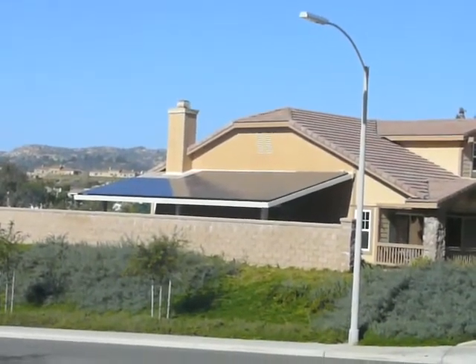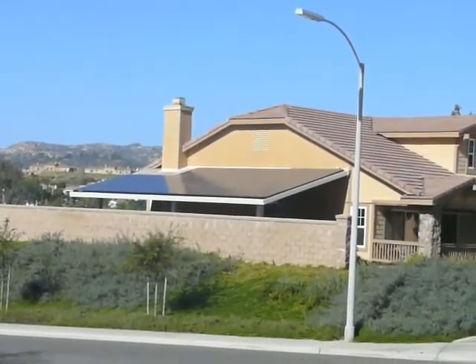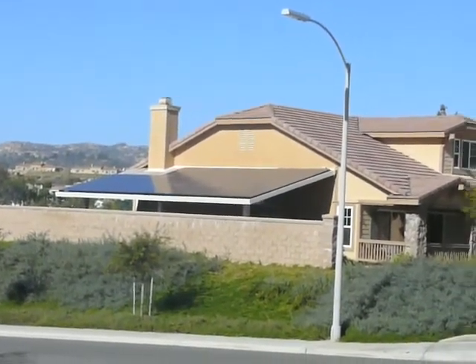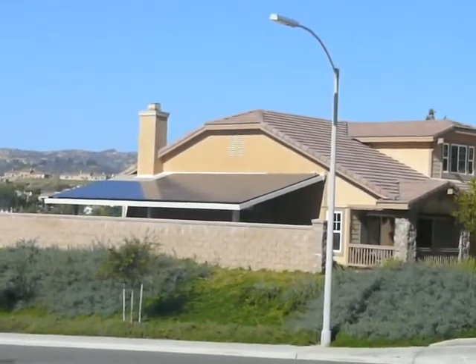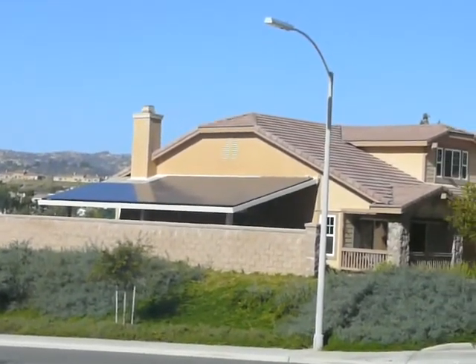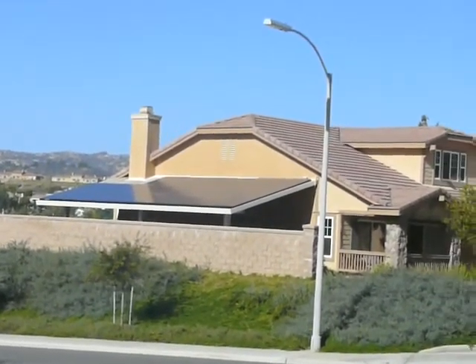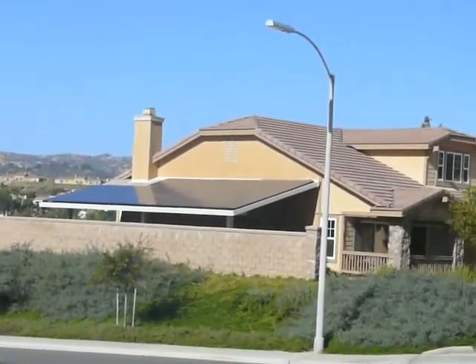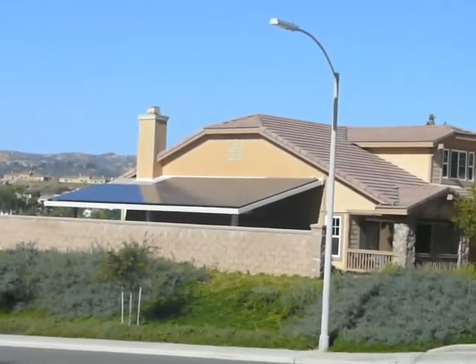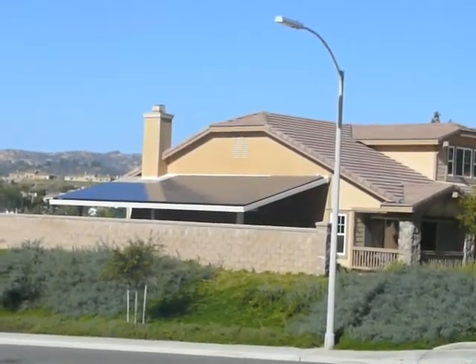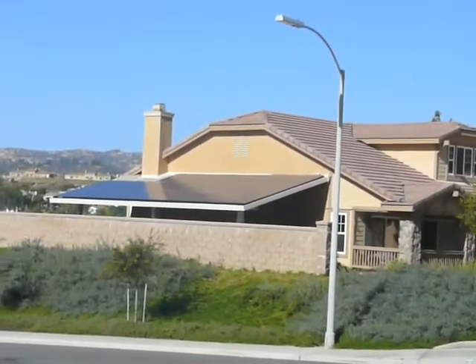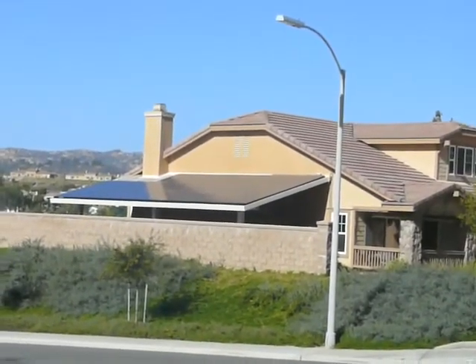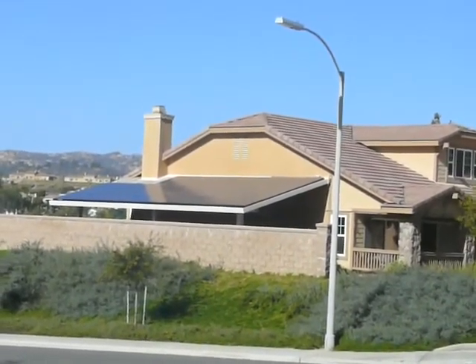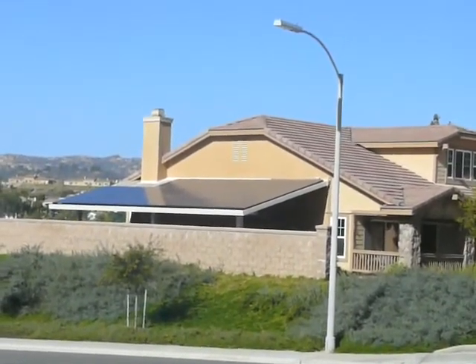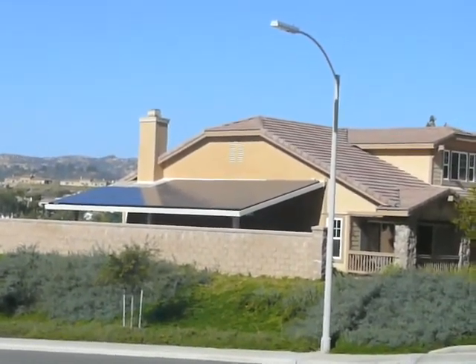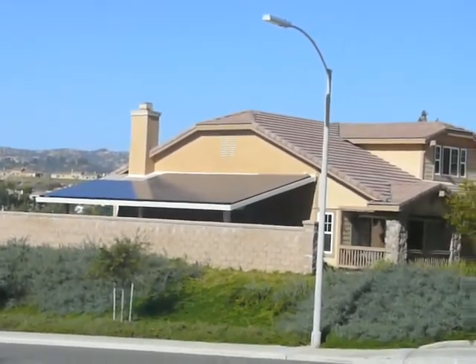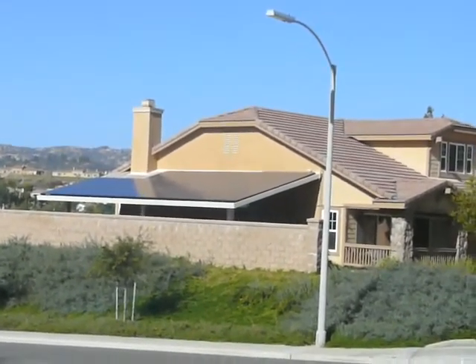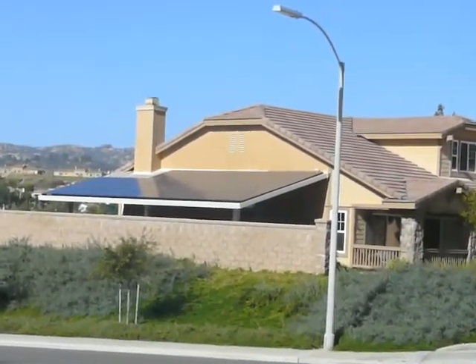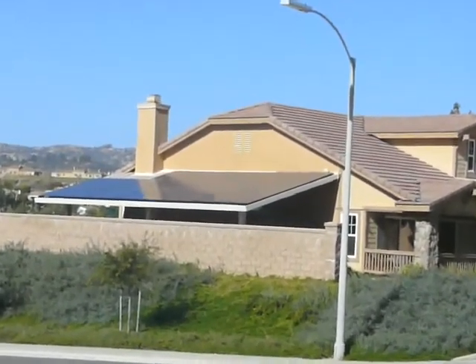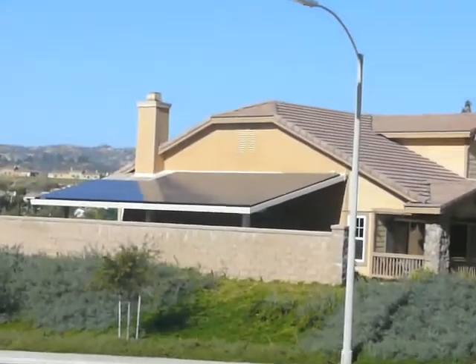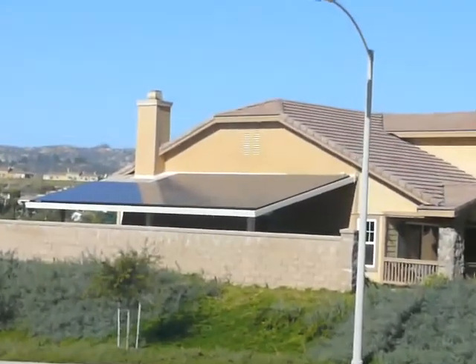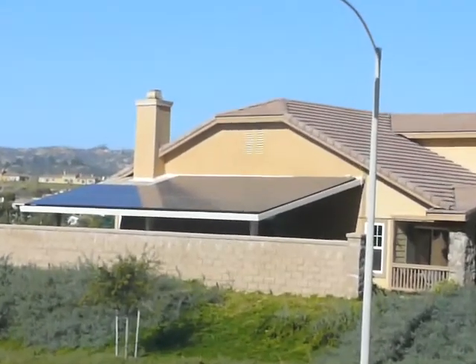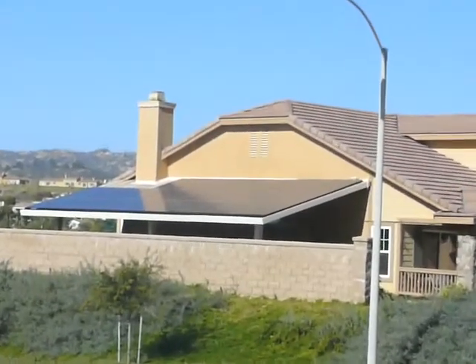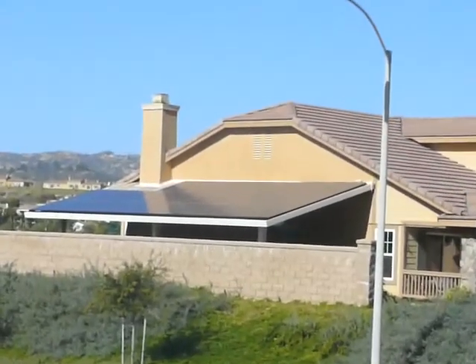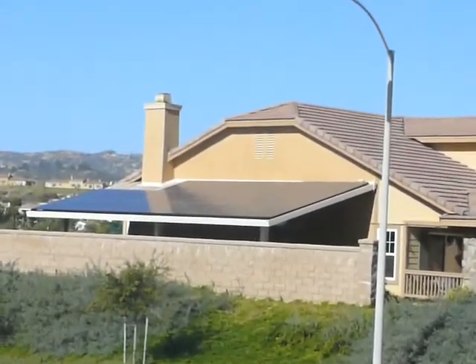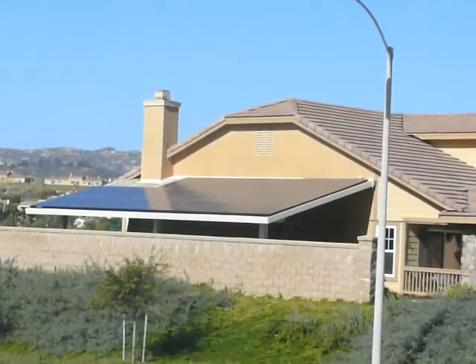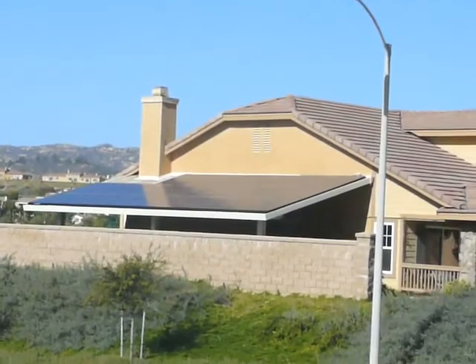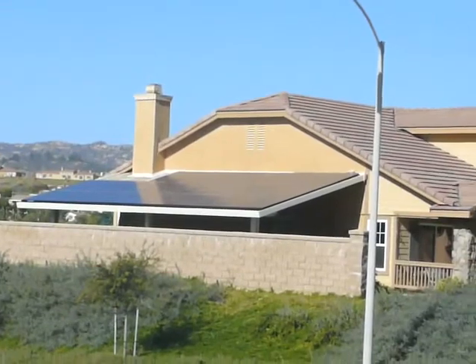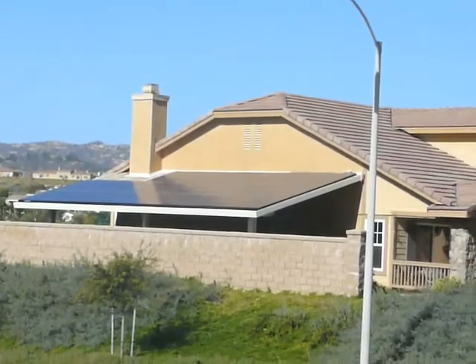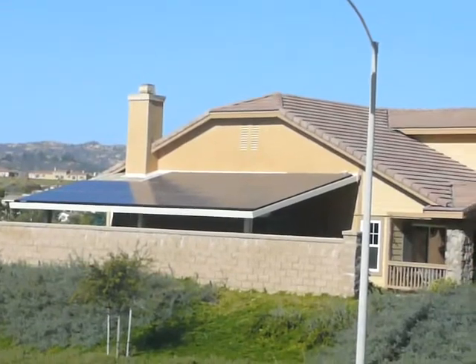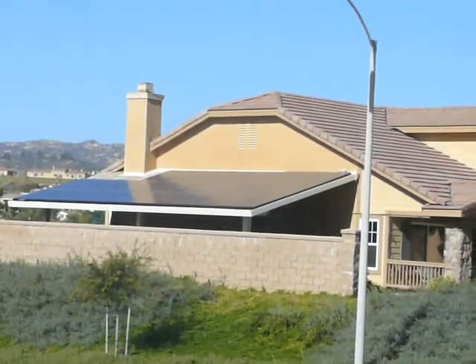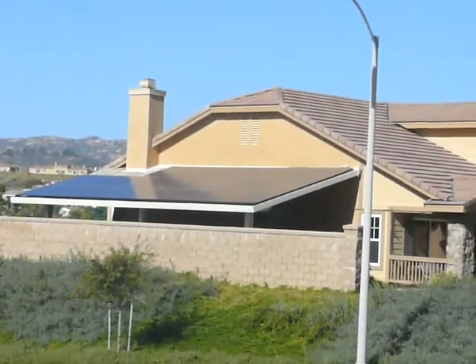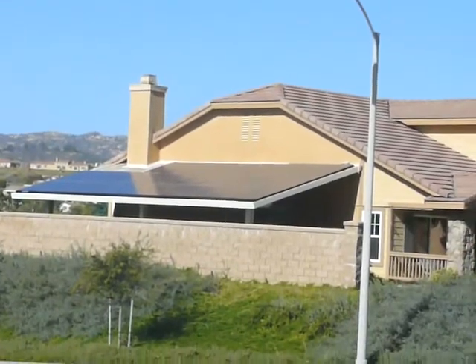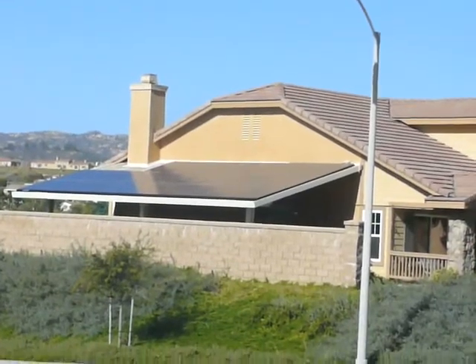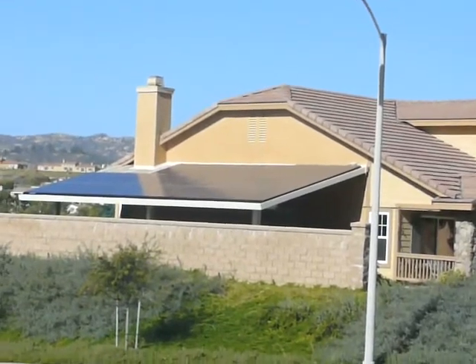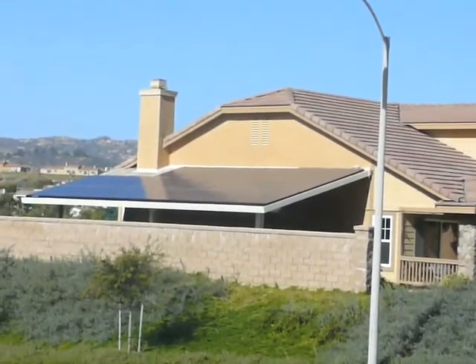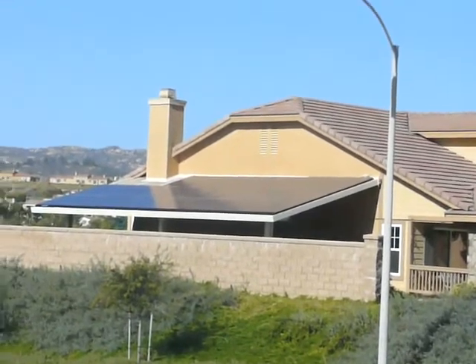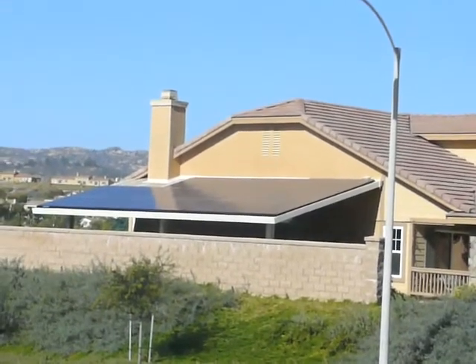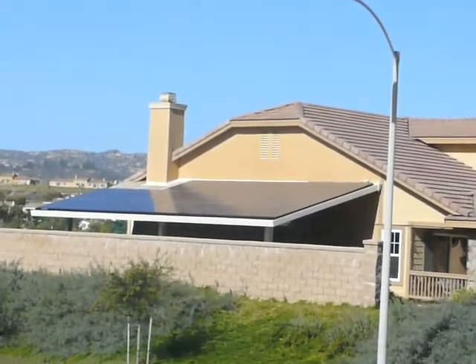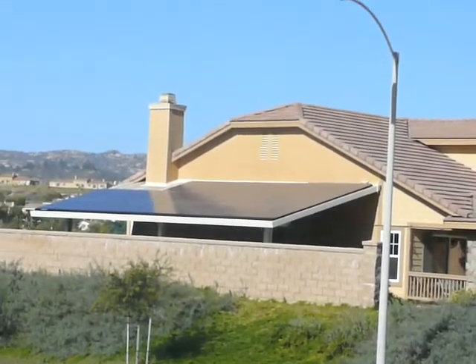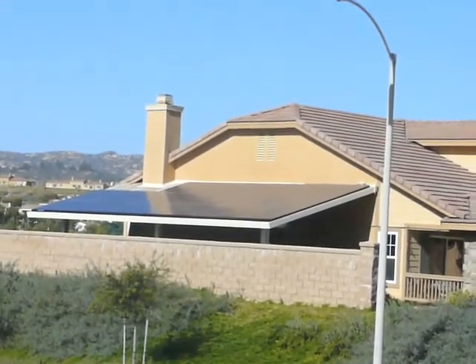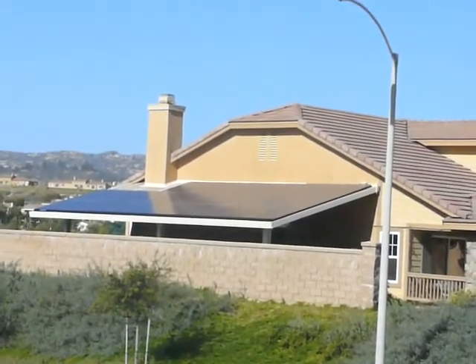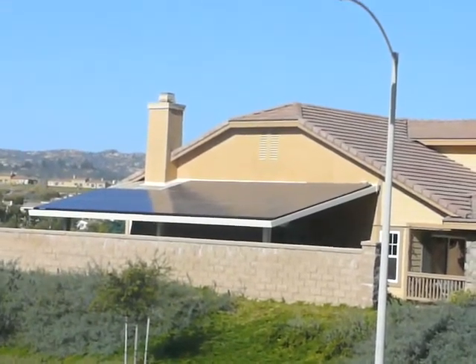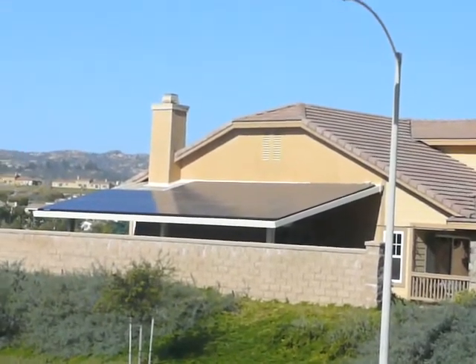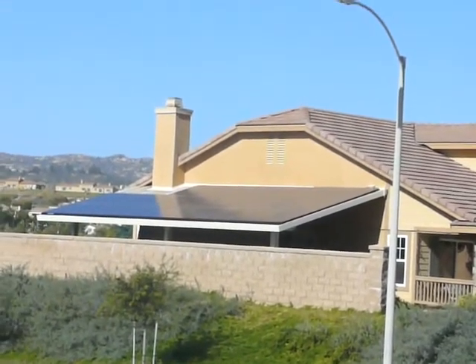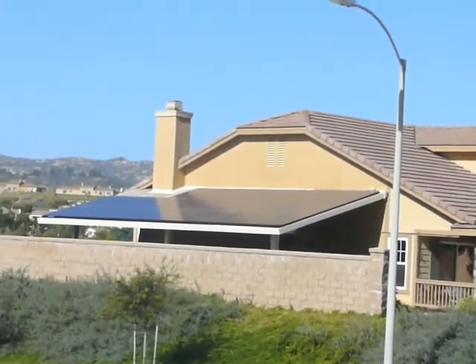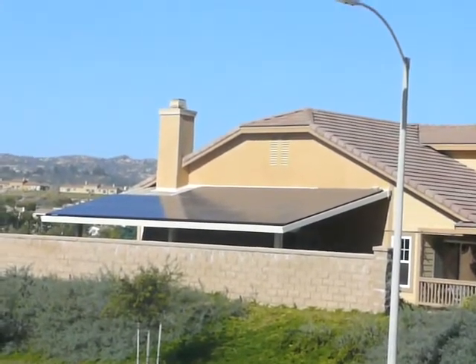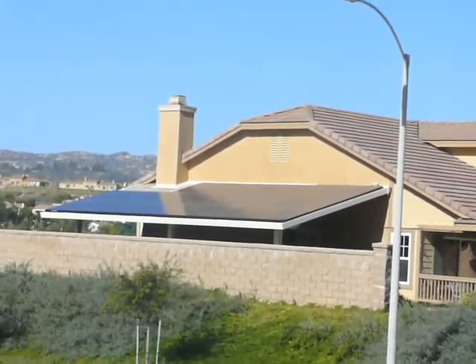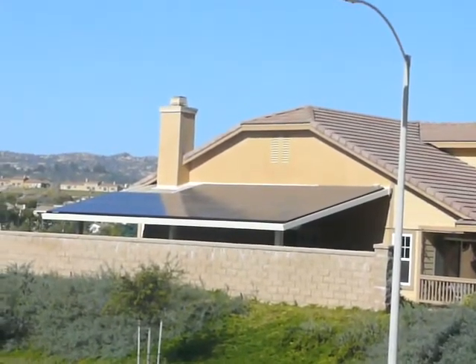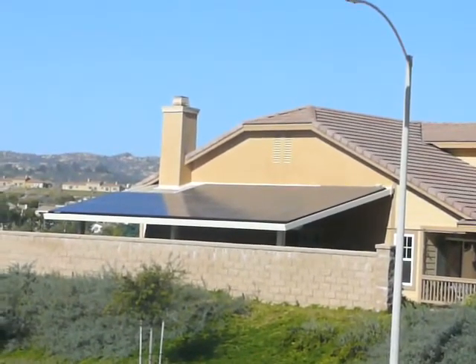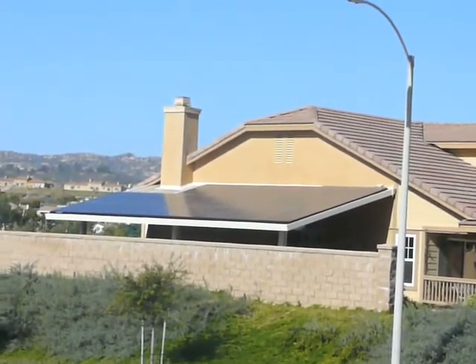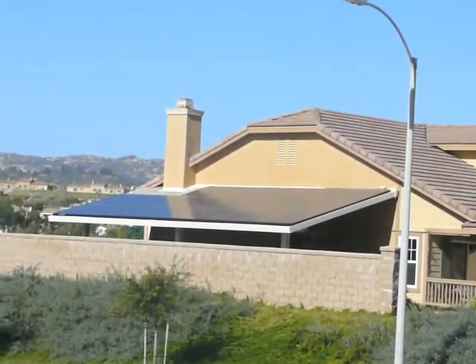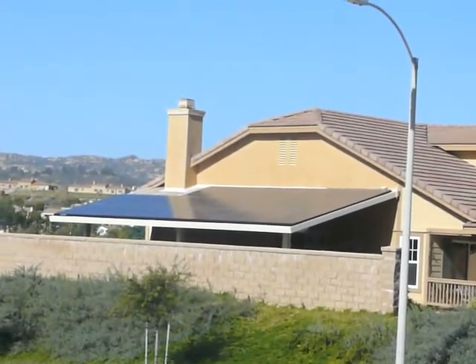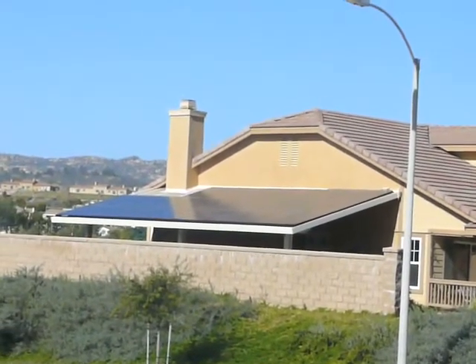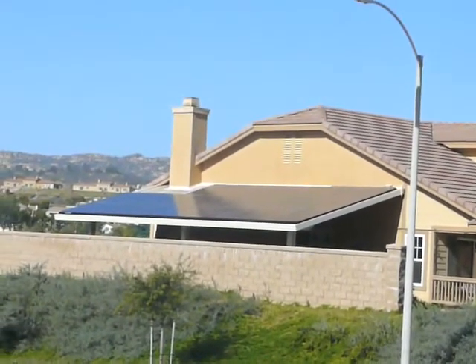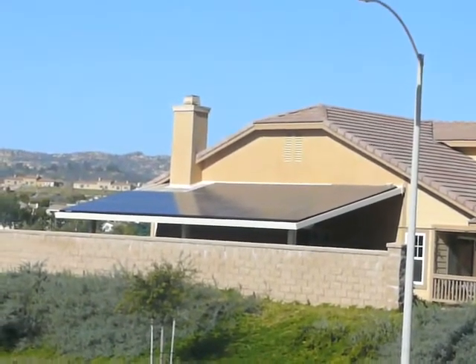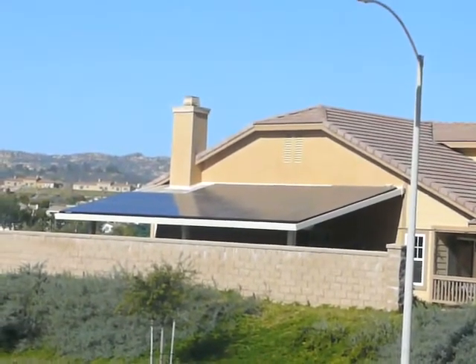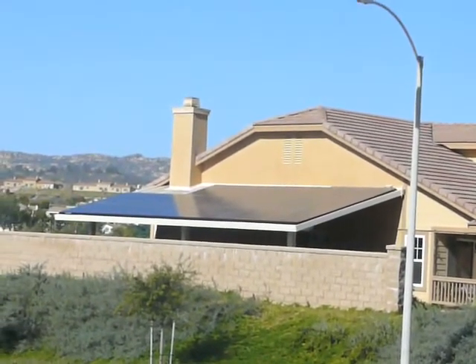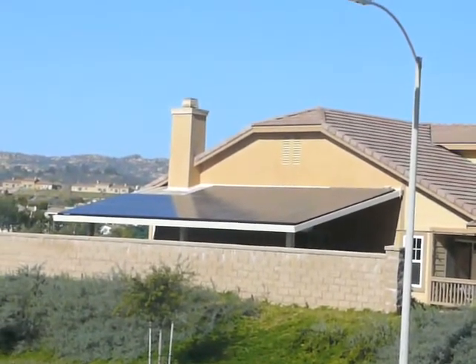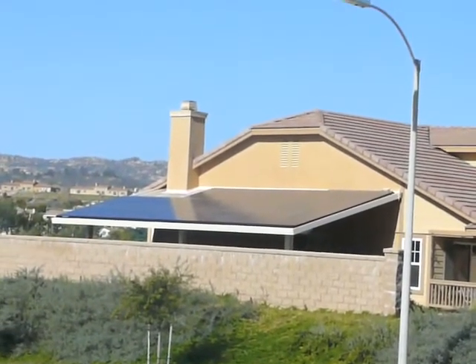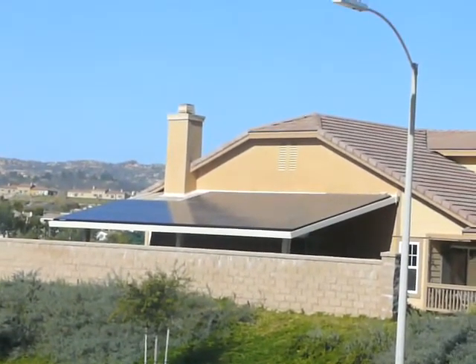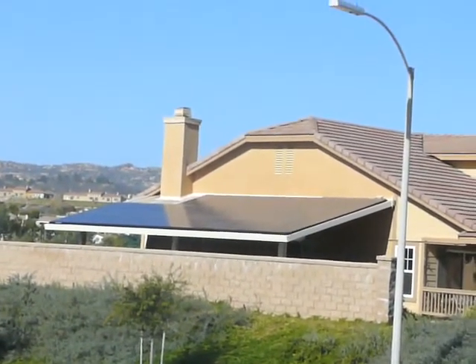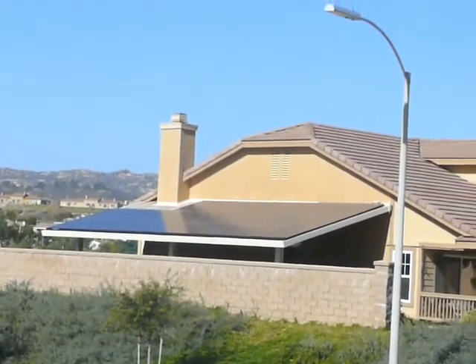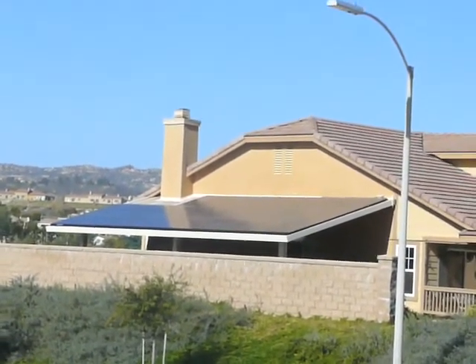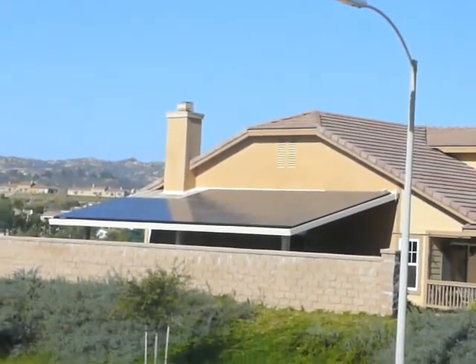This is our house with the solar panels. The solar panels are active right now, as you can see.